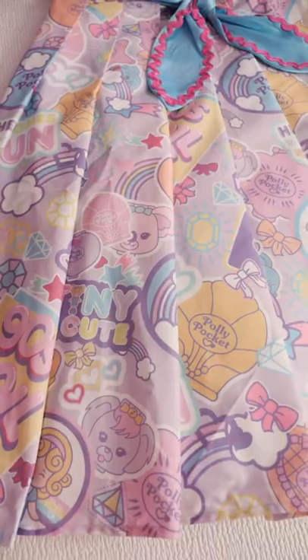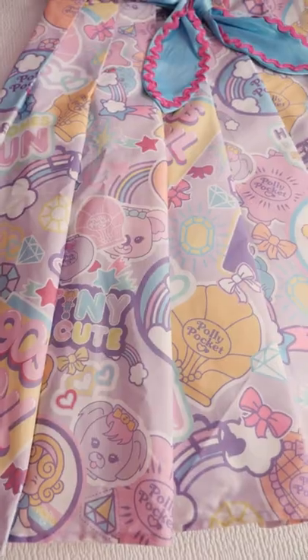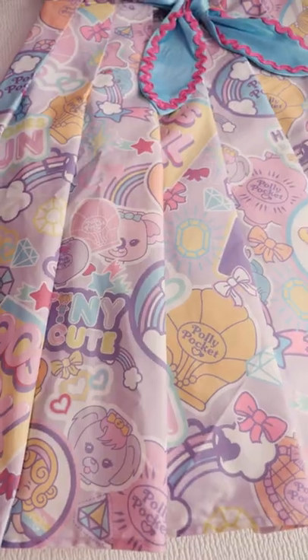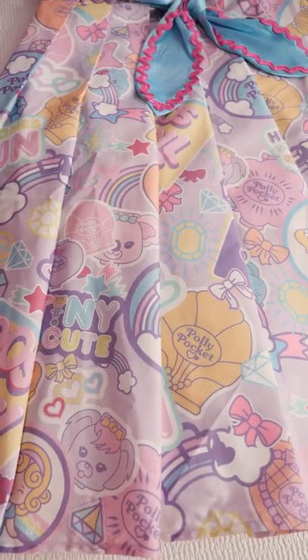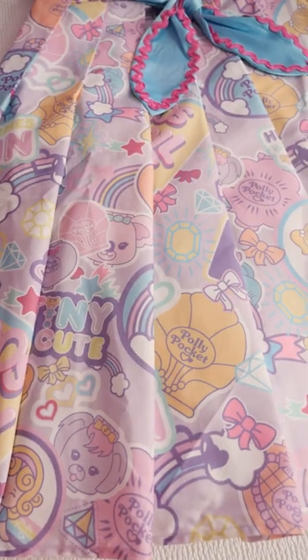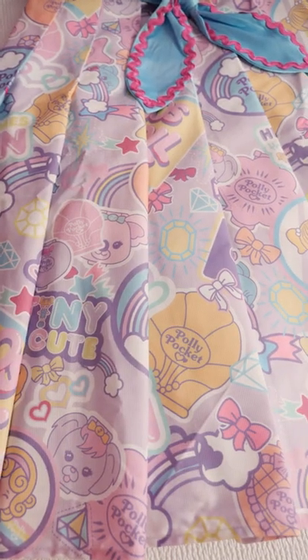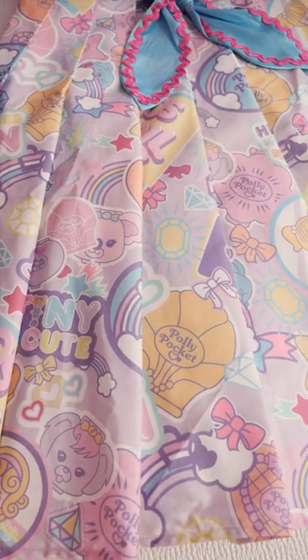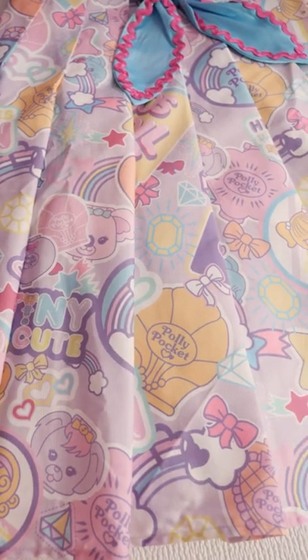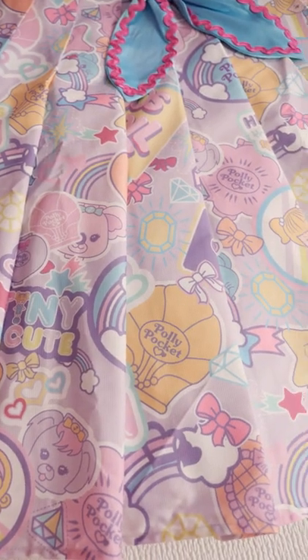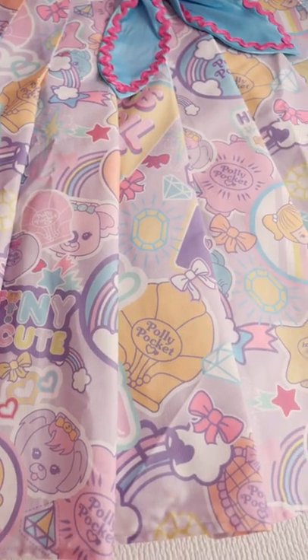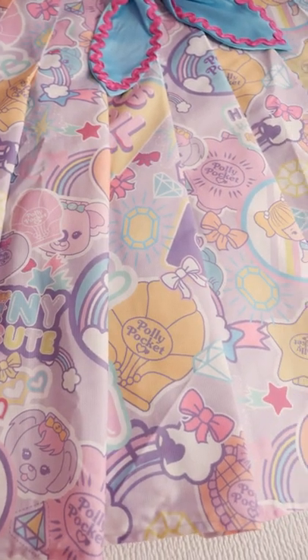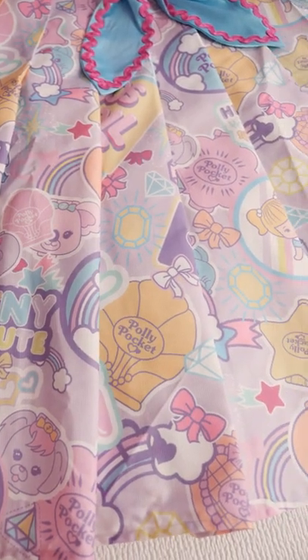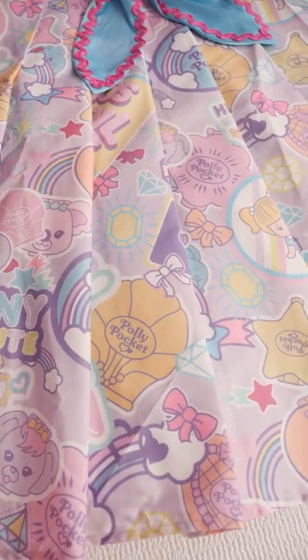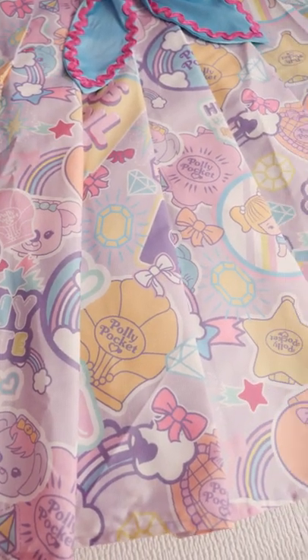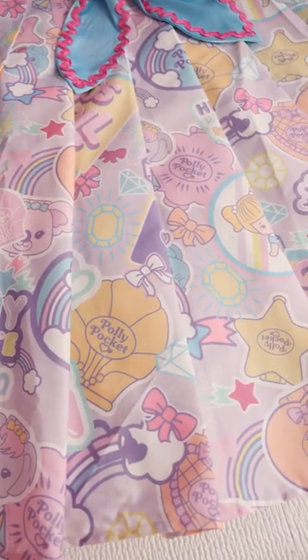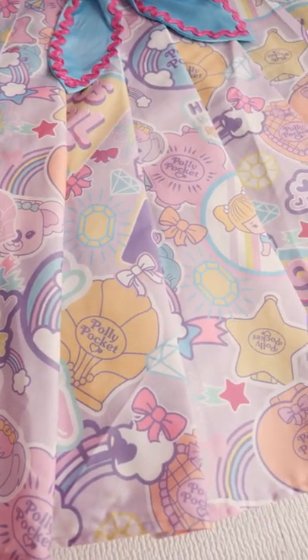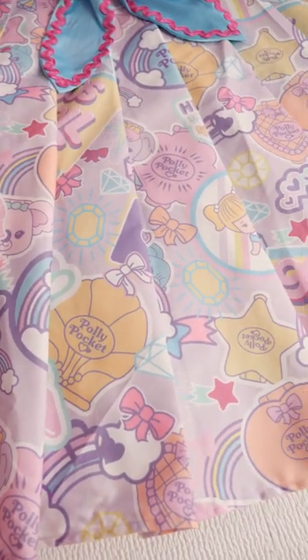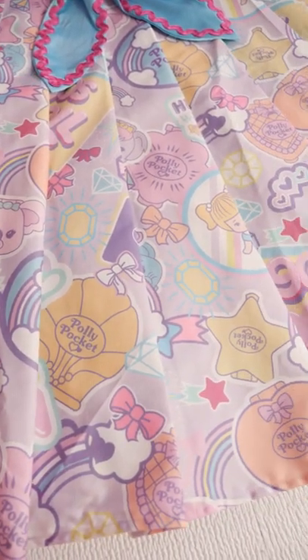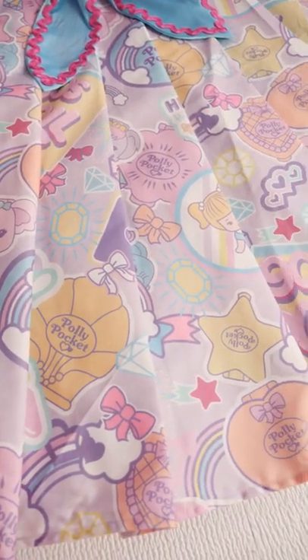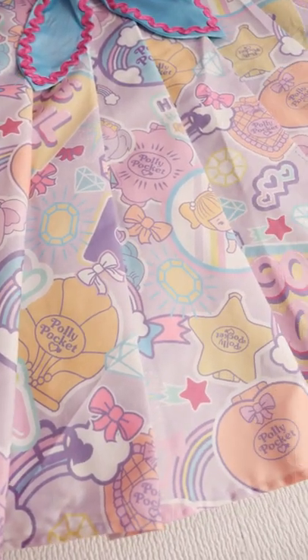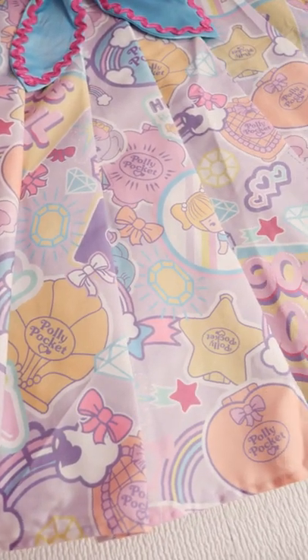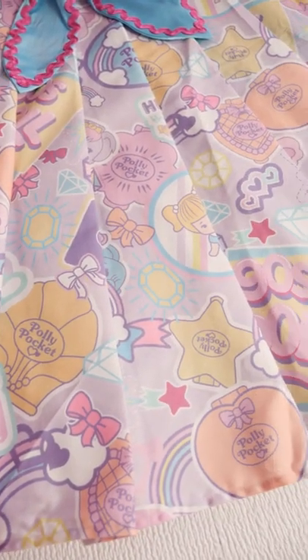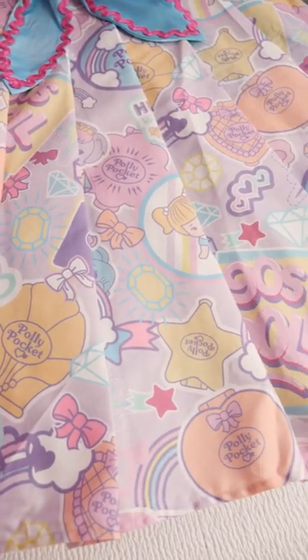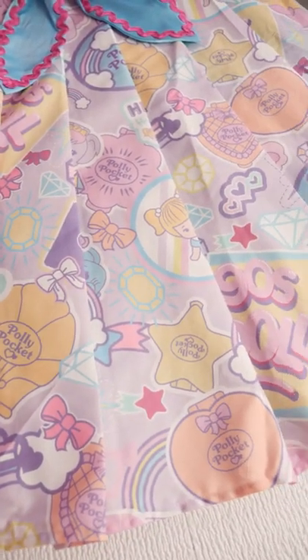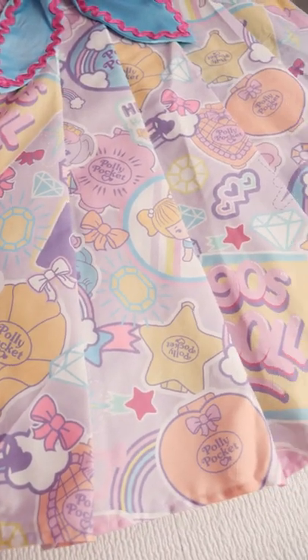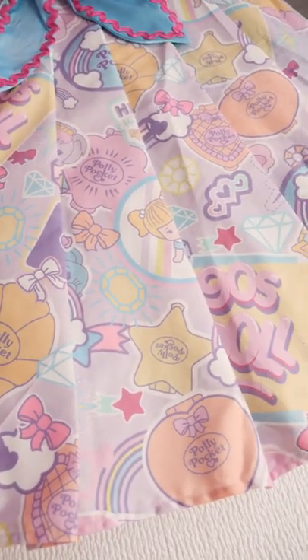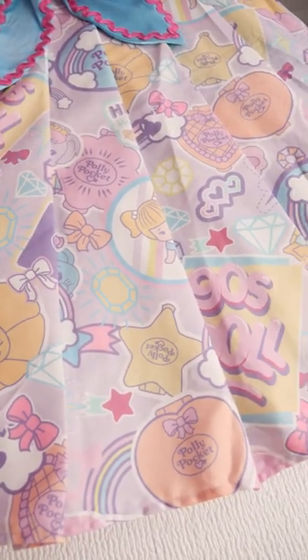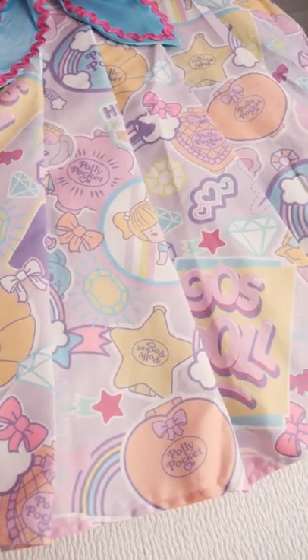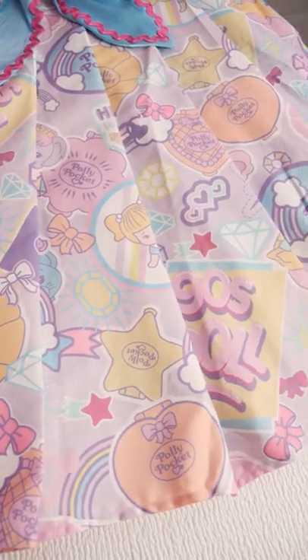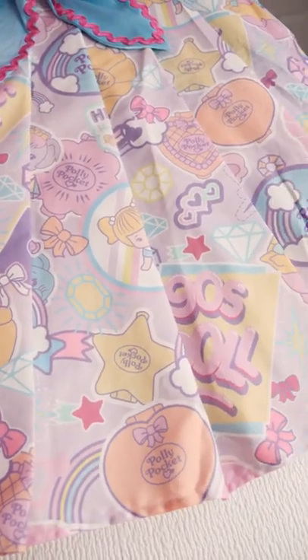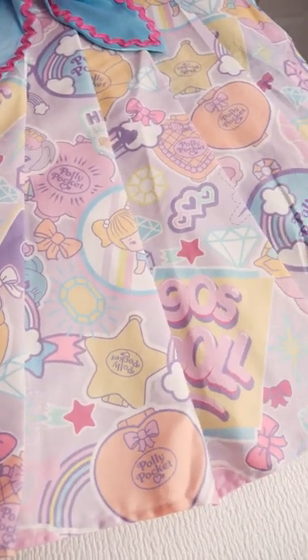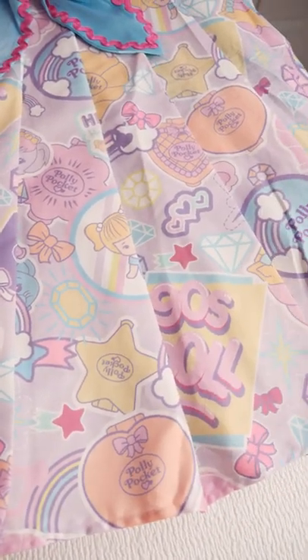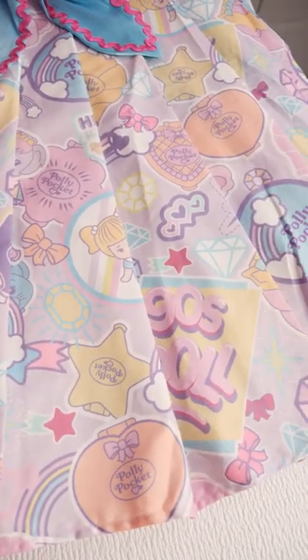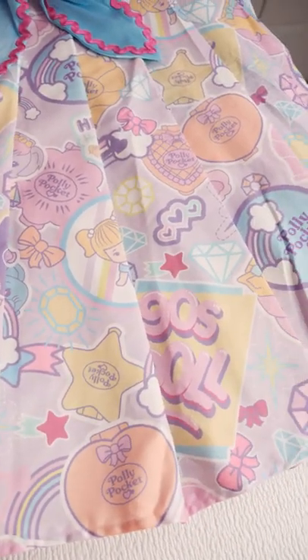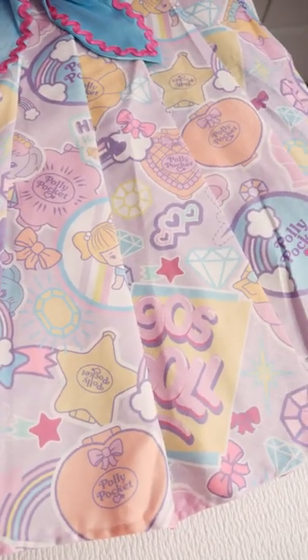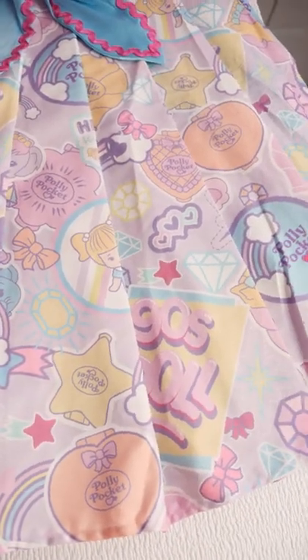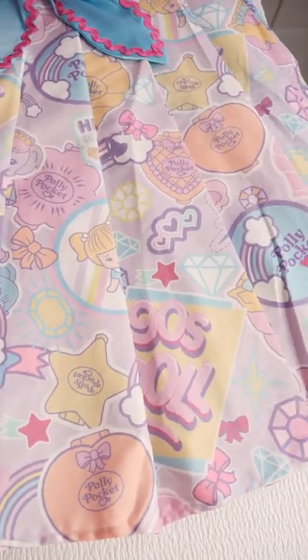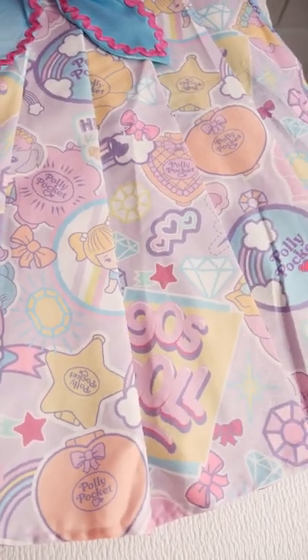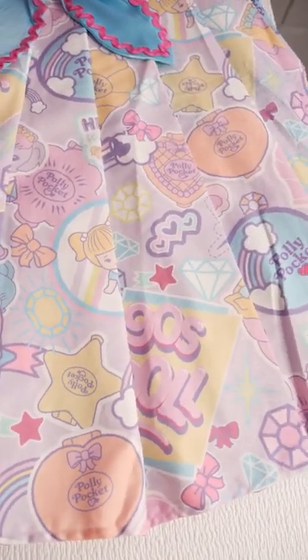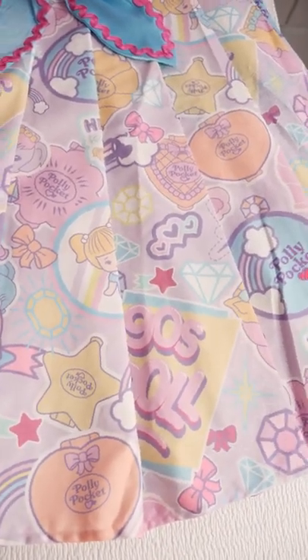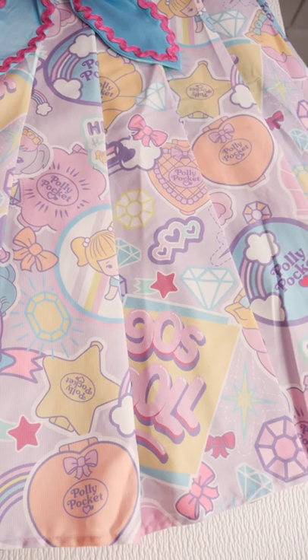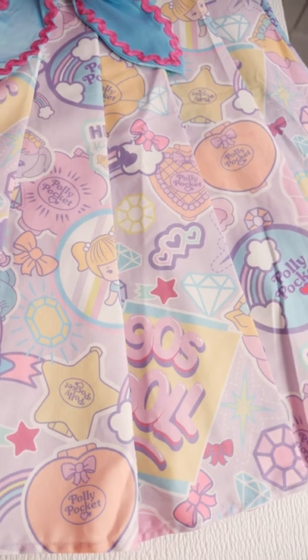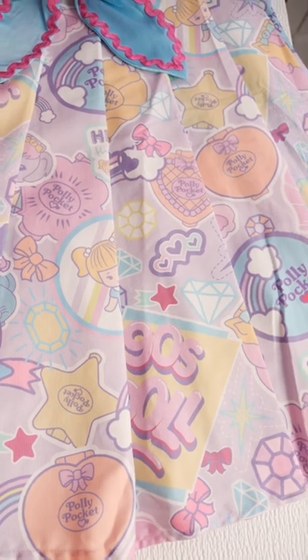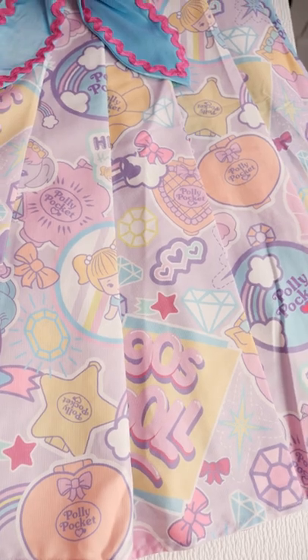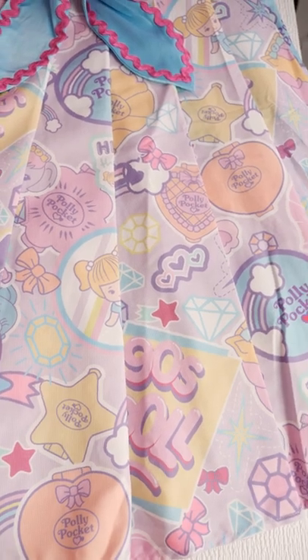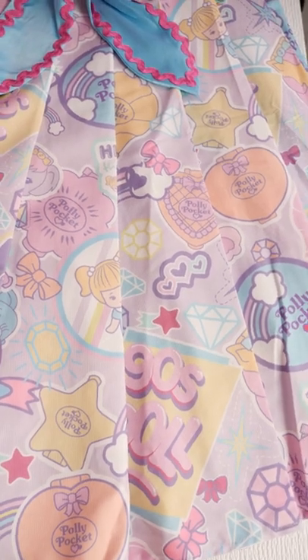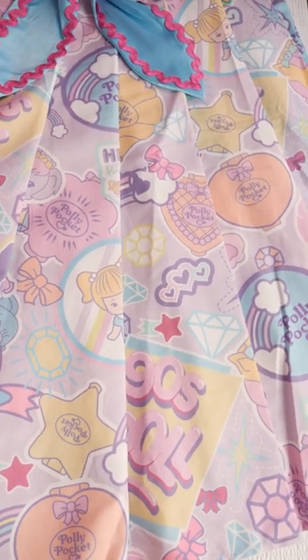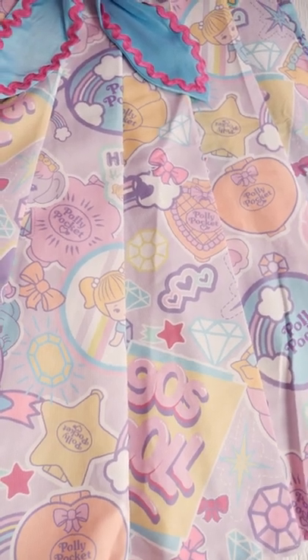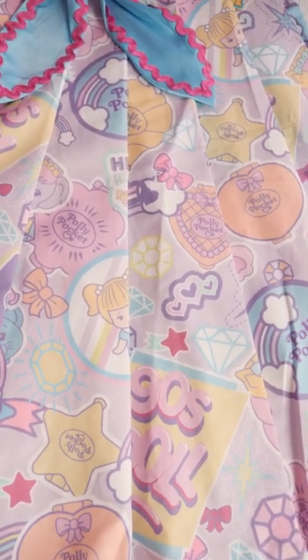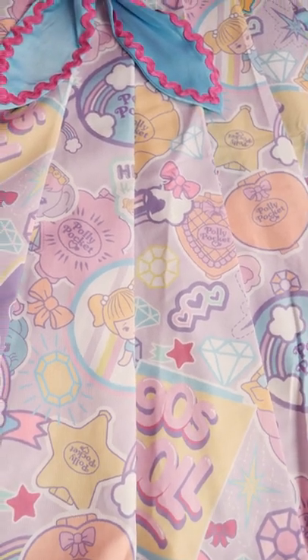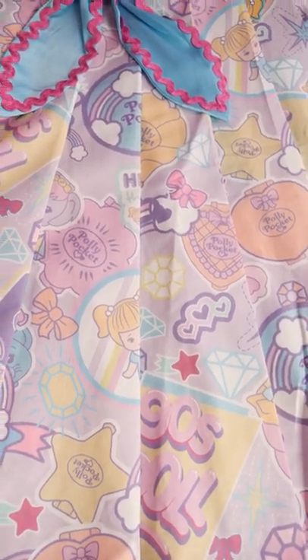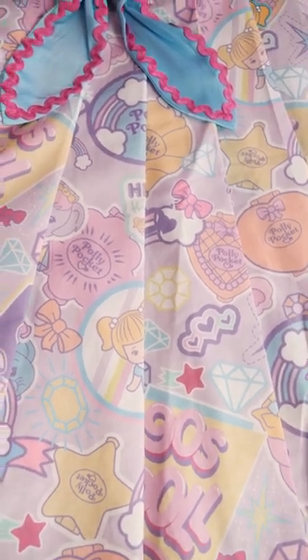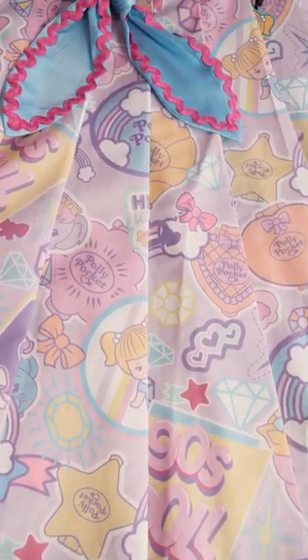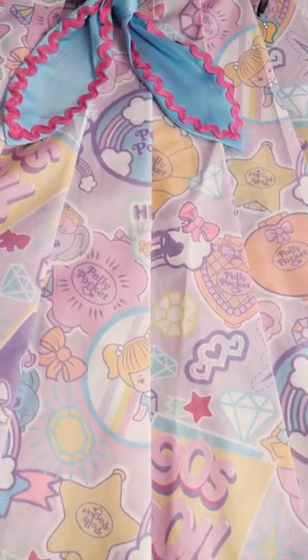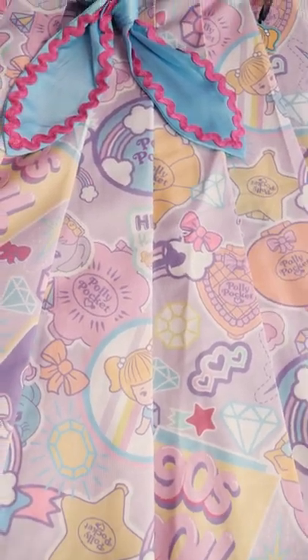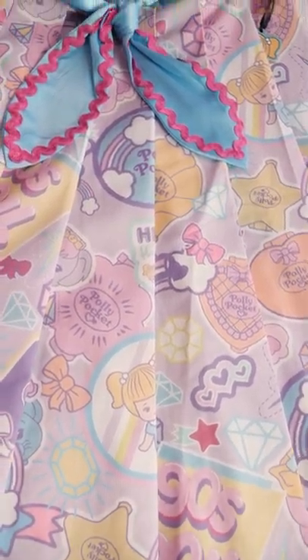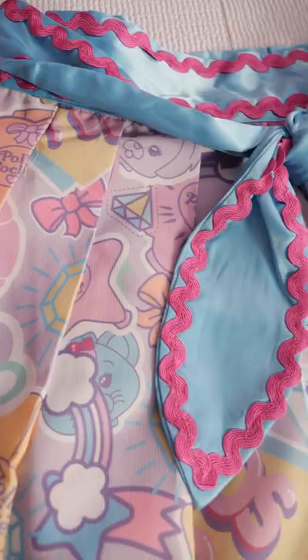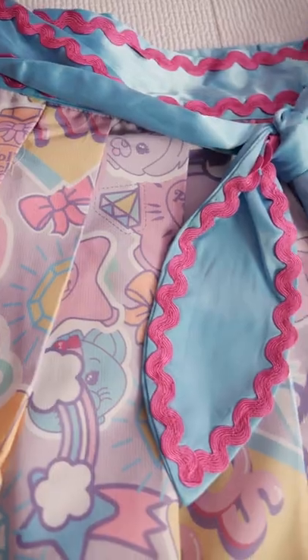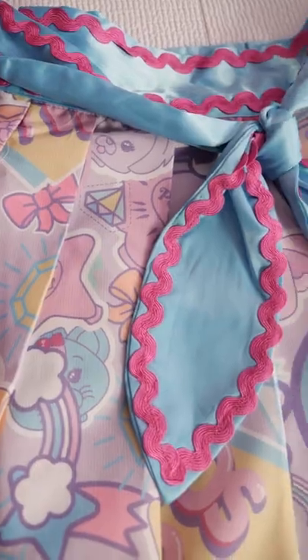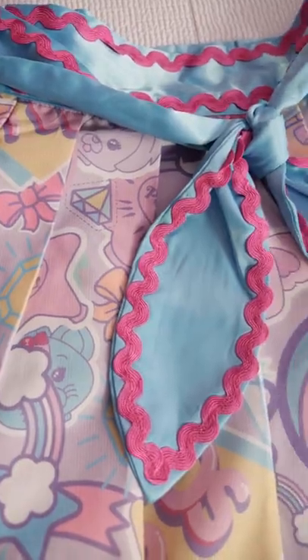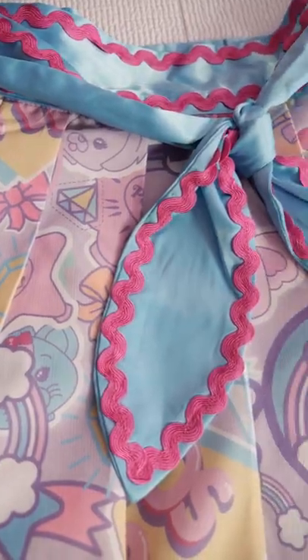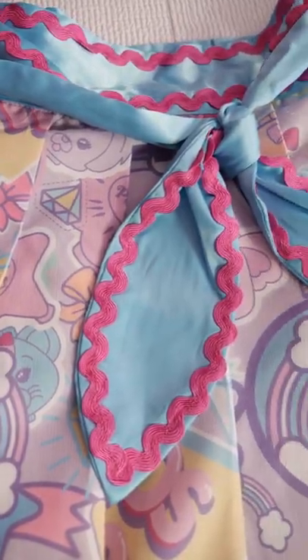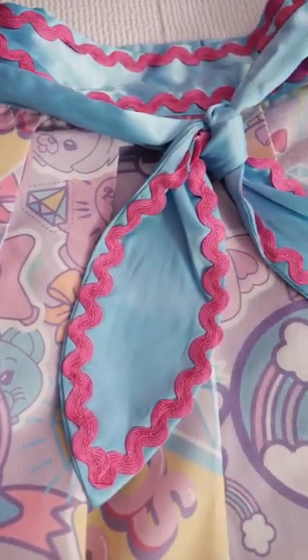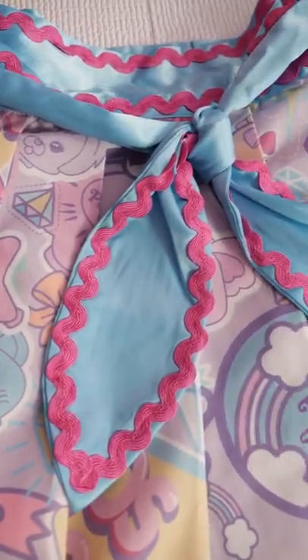This vintage style skirt is gorgeous. Sadly, it doesn't fit, but I only bought this for that beautiful design, so I'm not too sad about it.